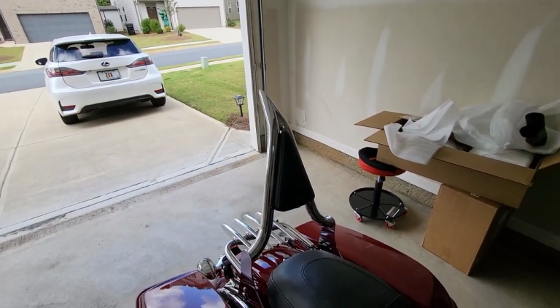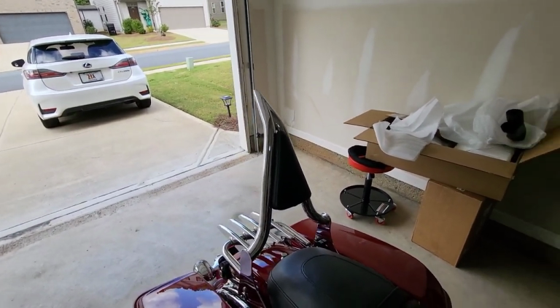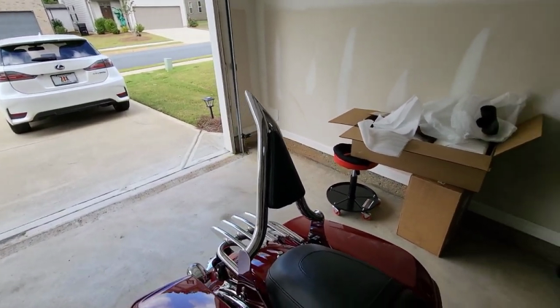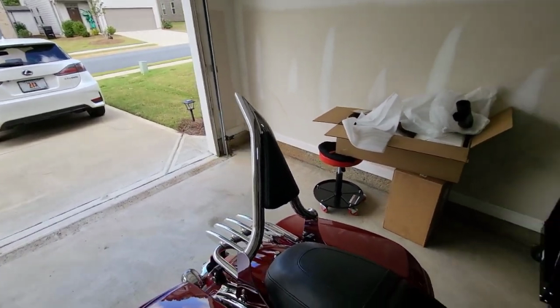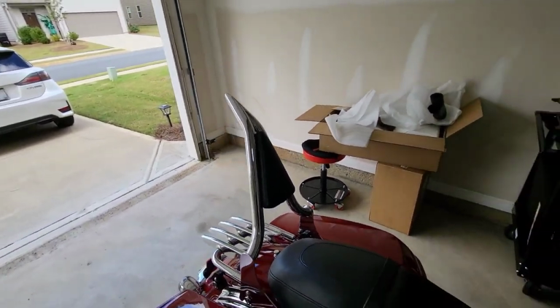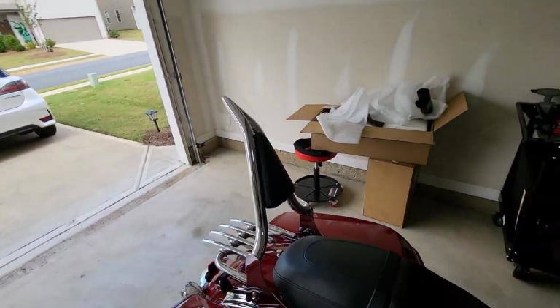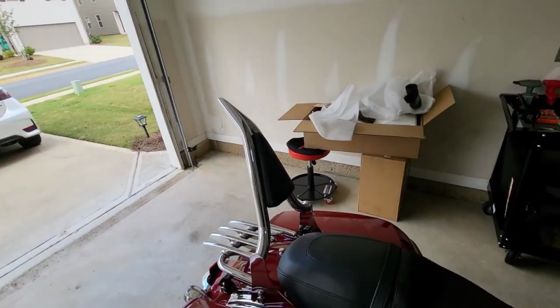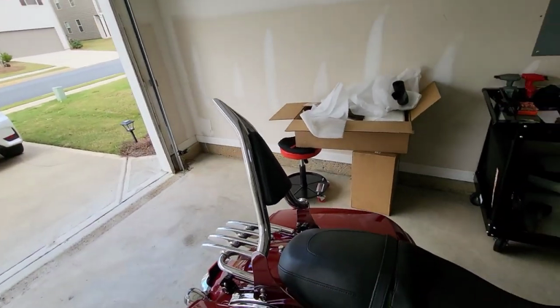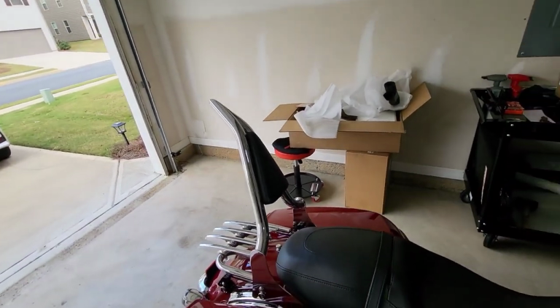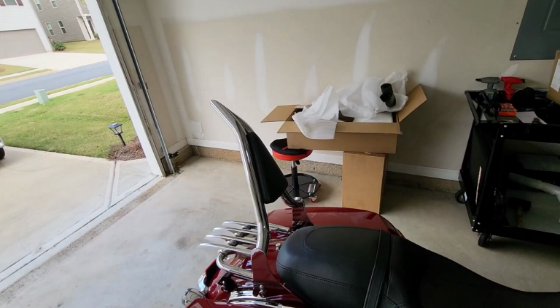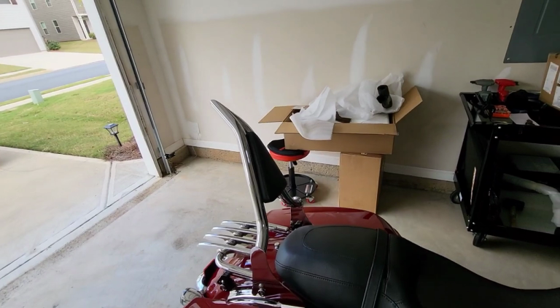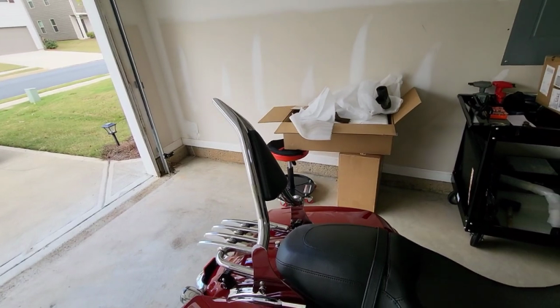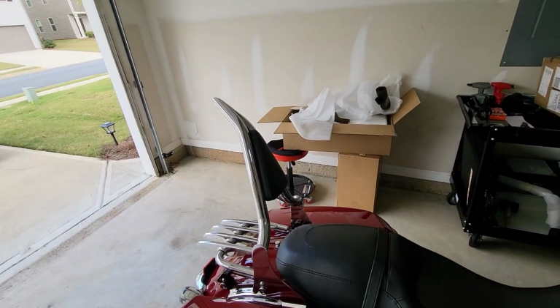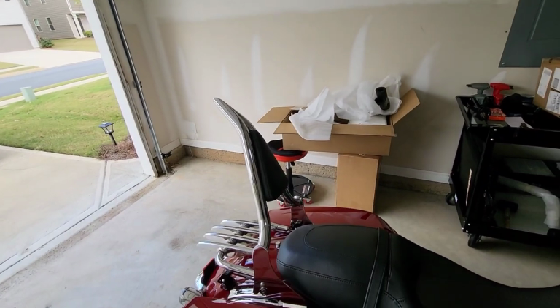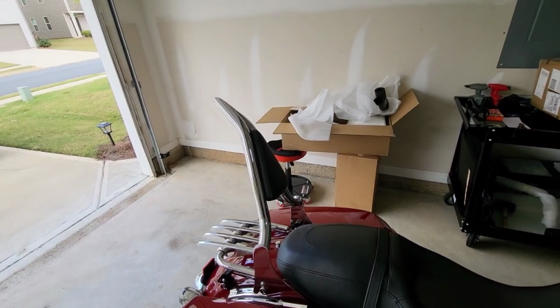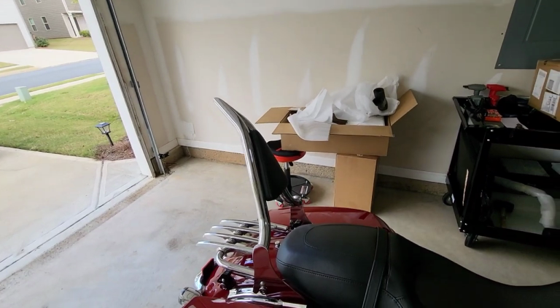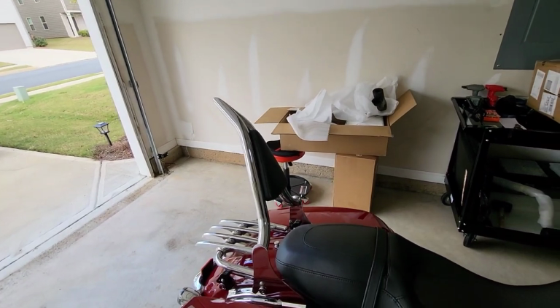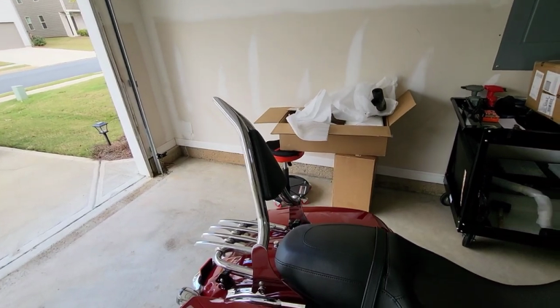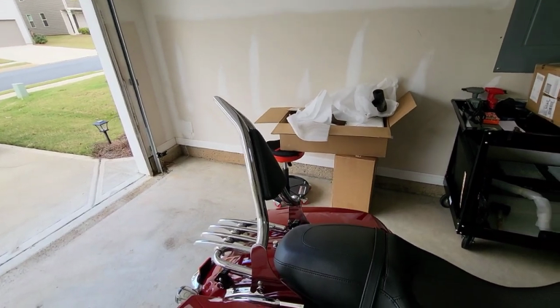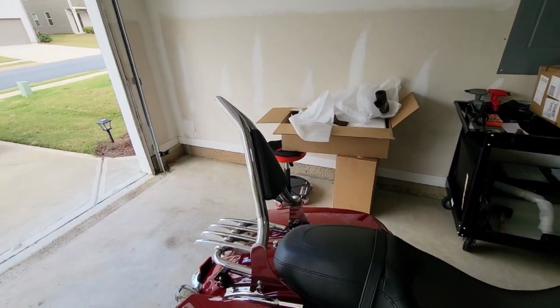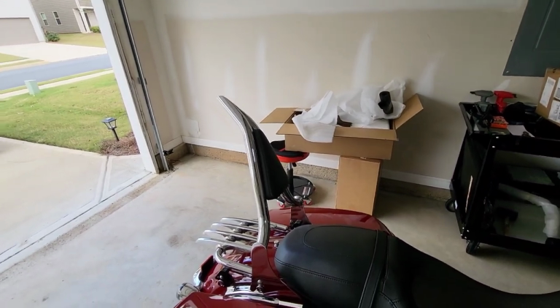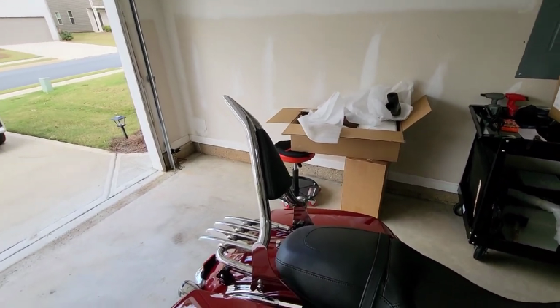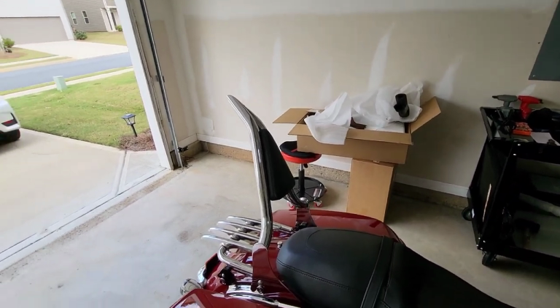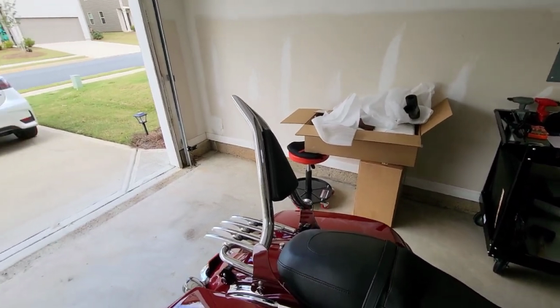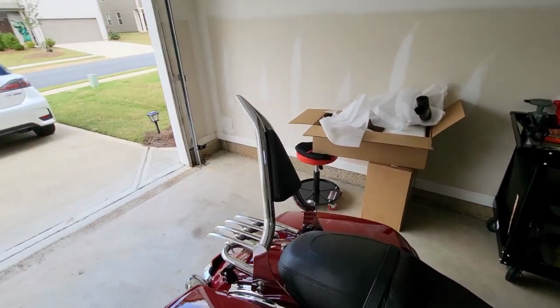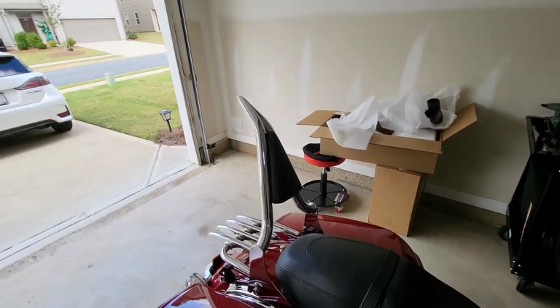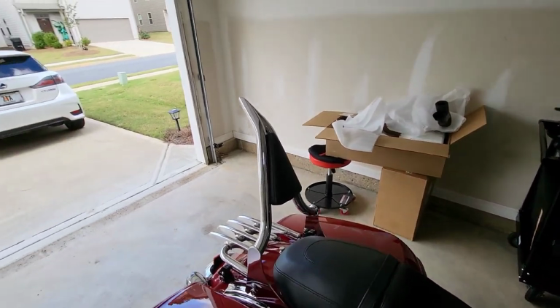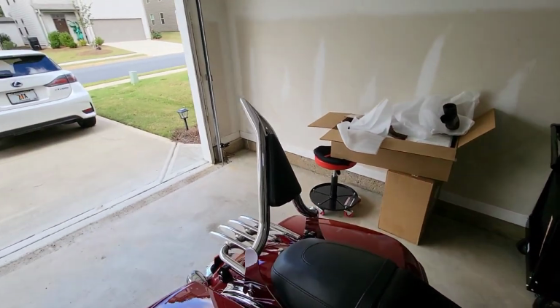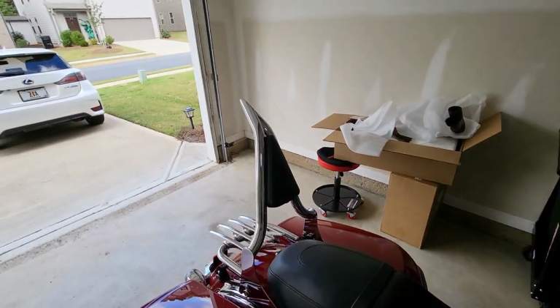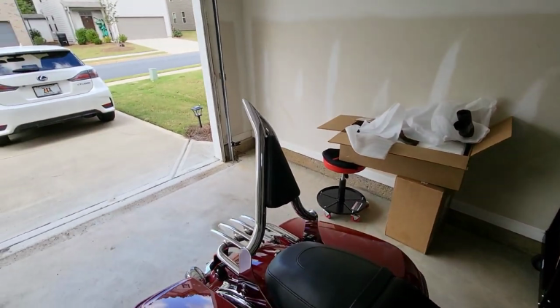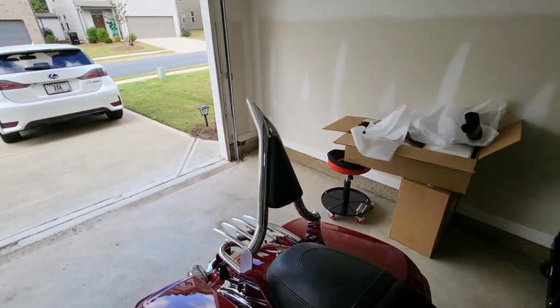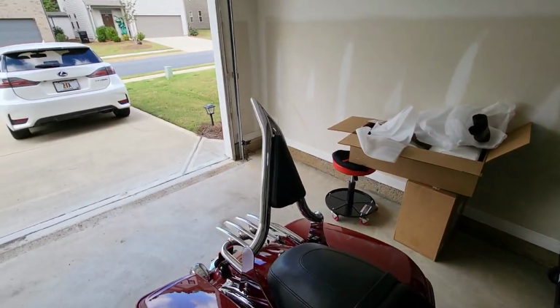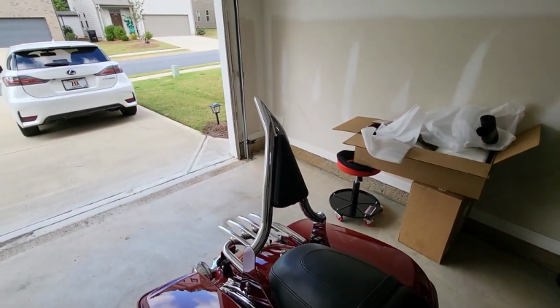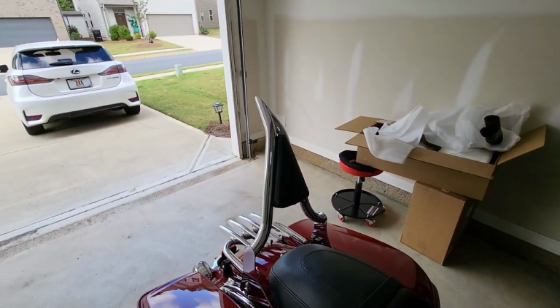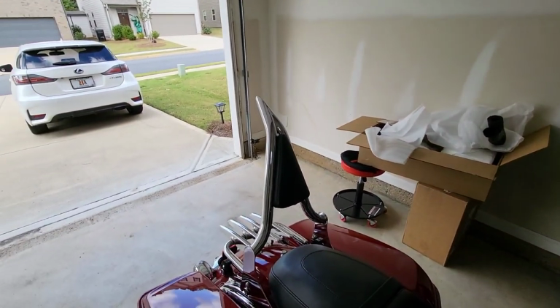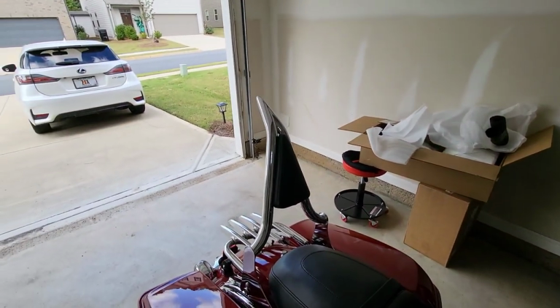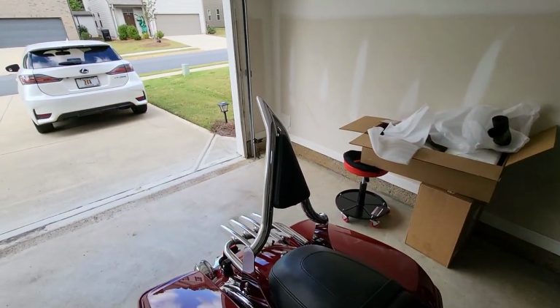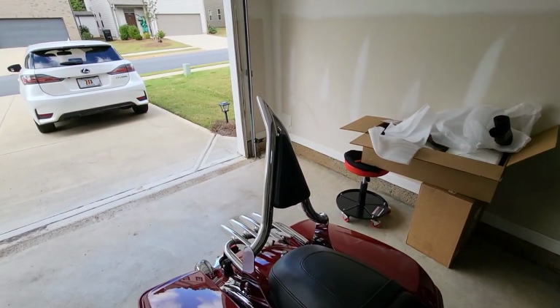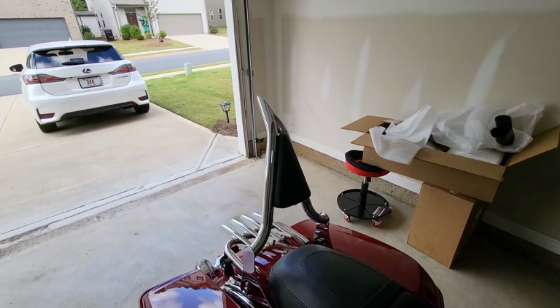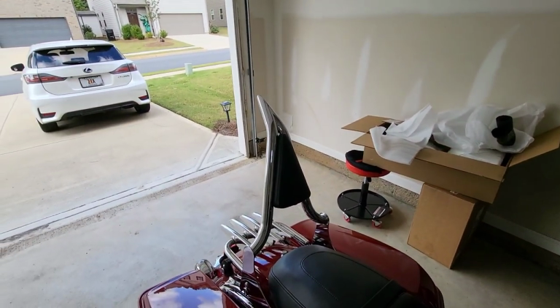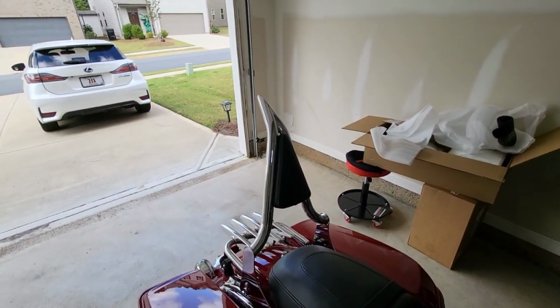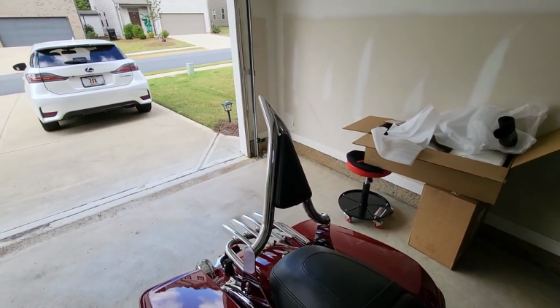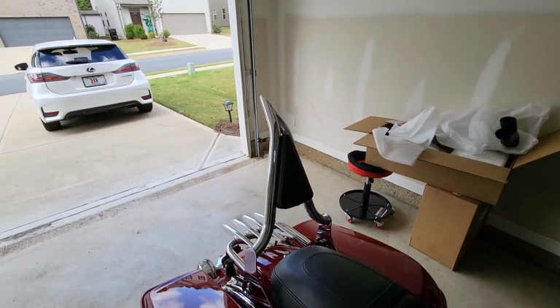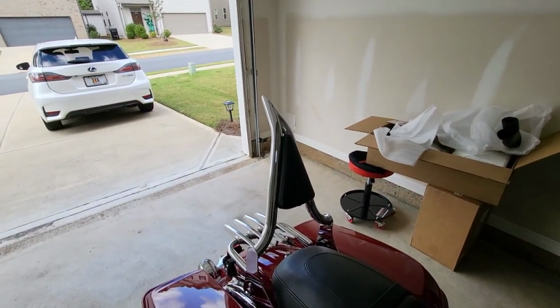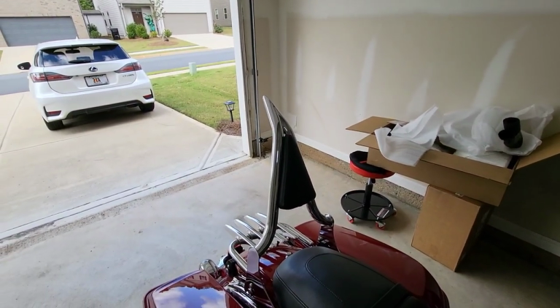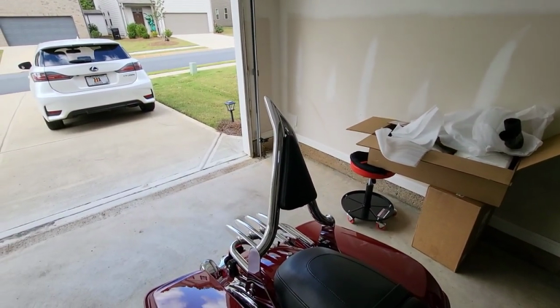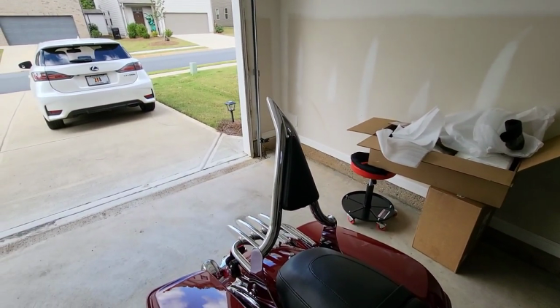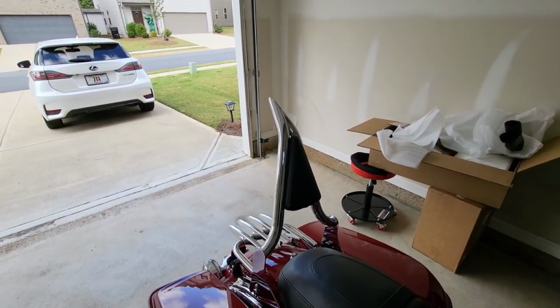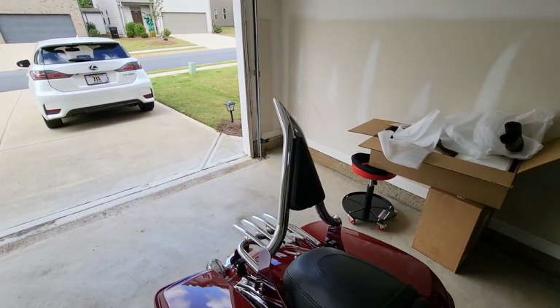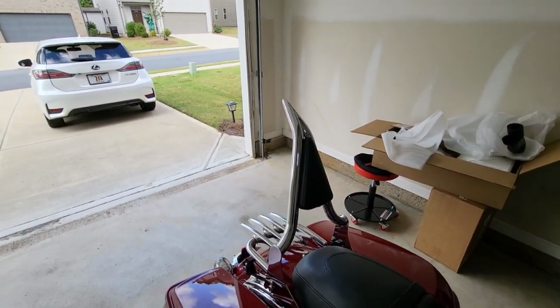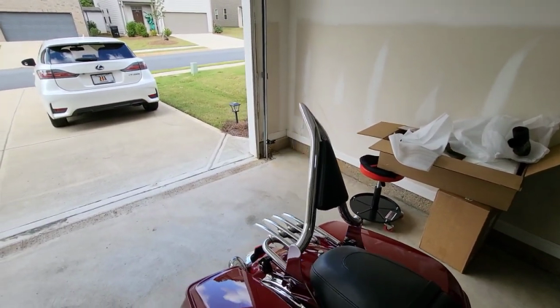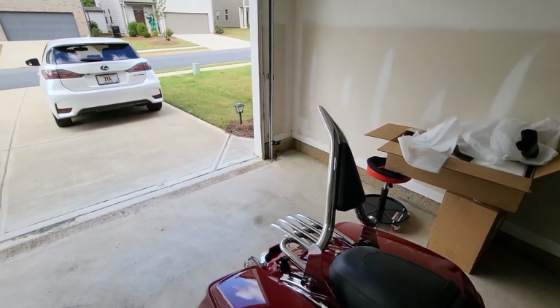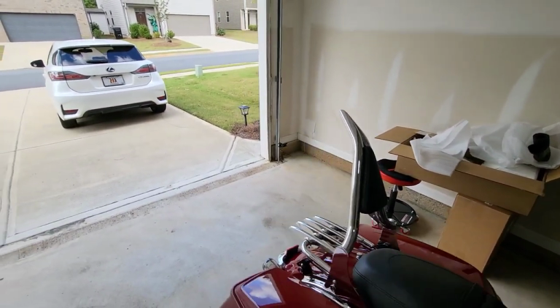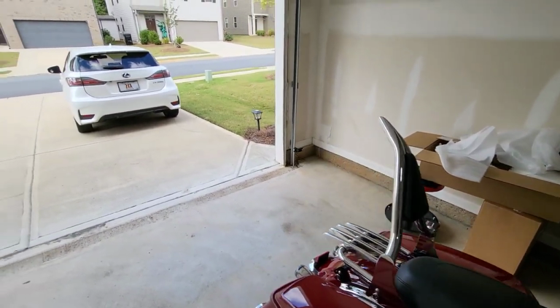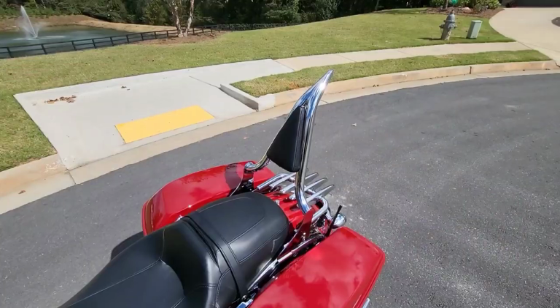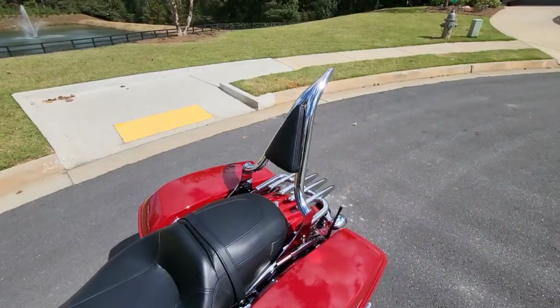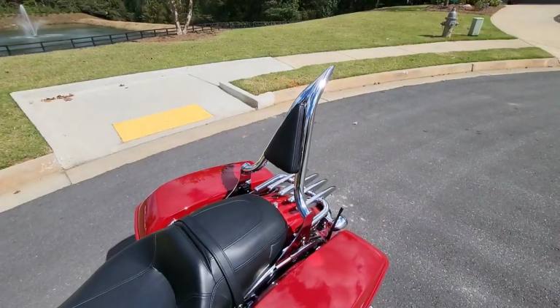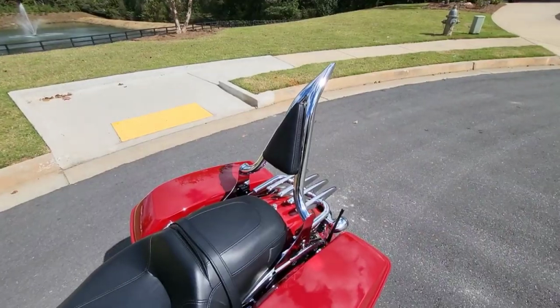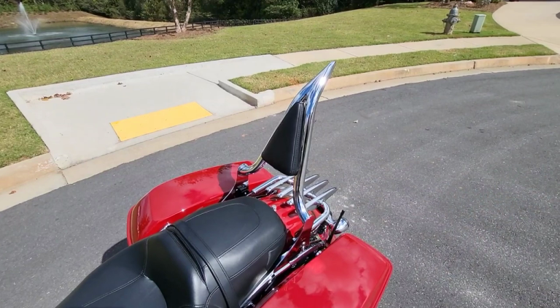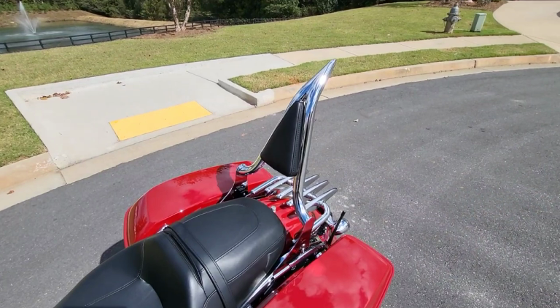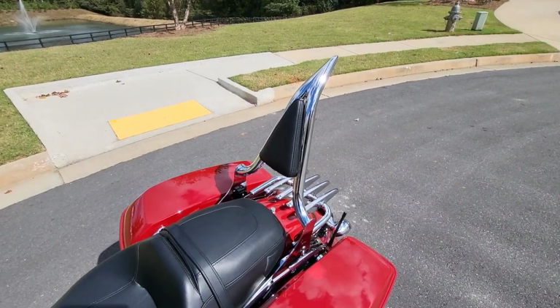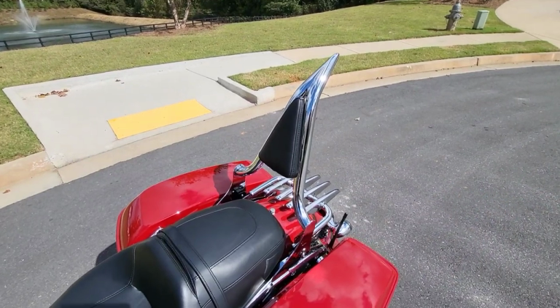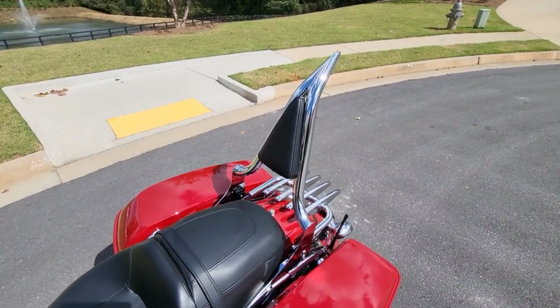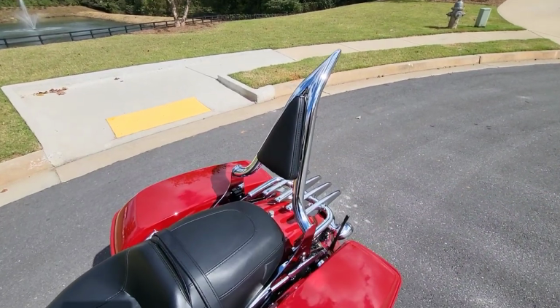Anyway, let's take this bike out of the garage and have another look at it.